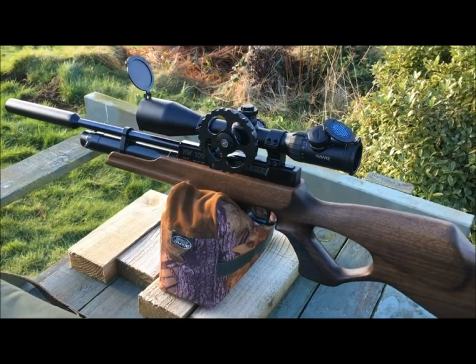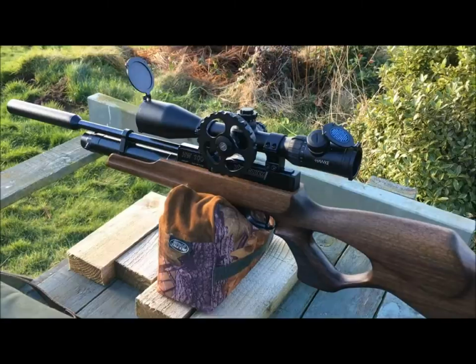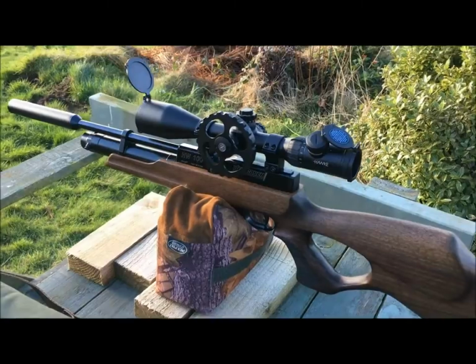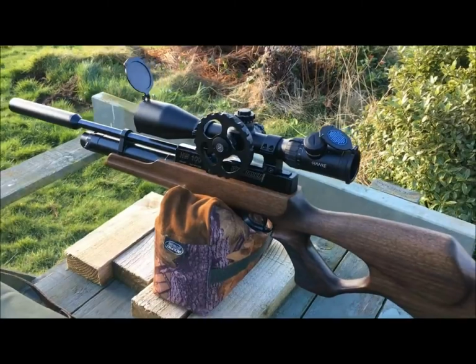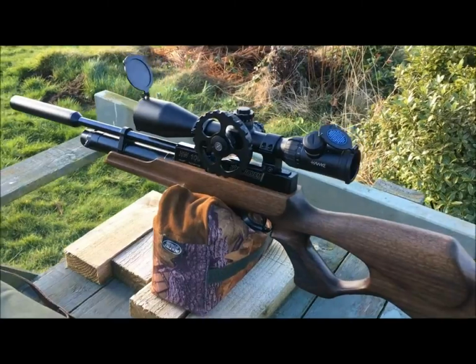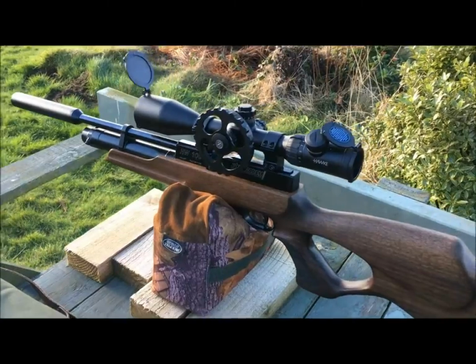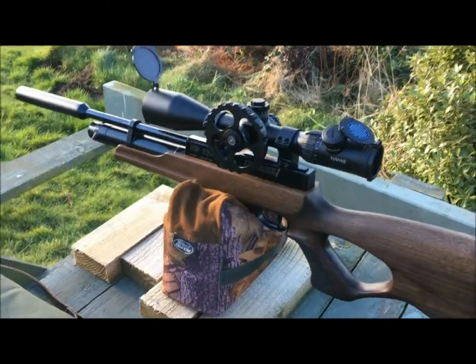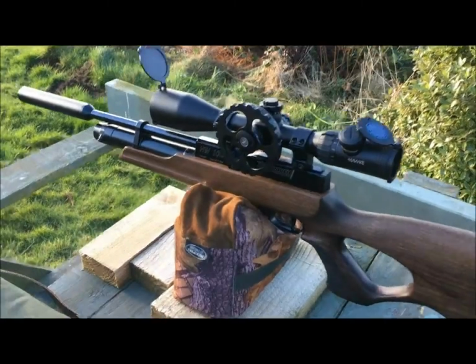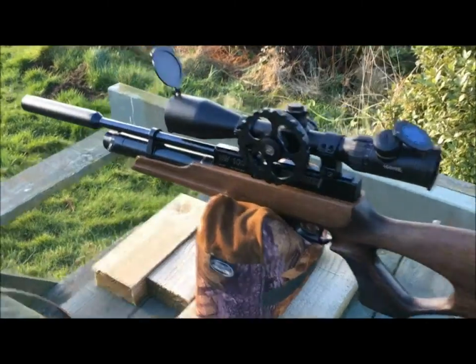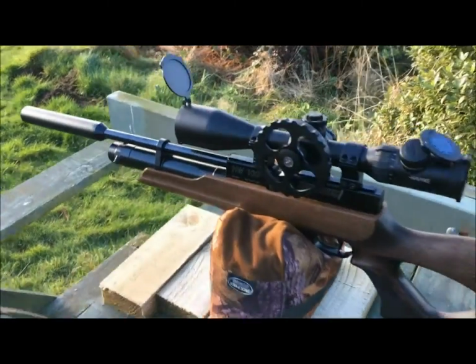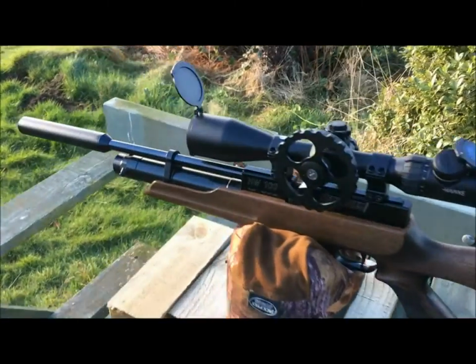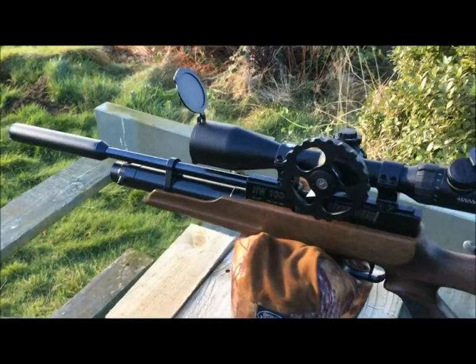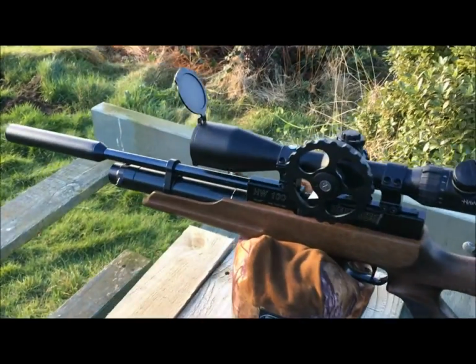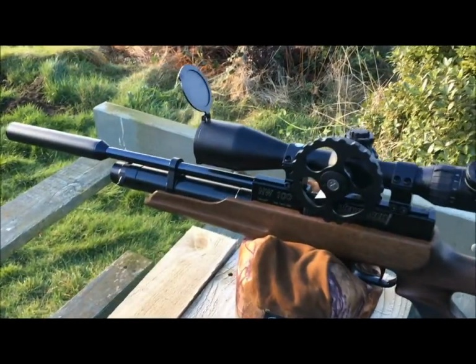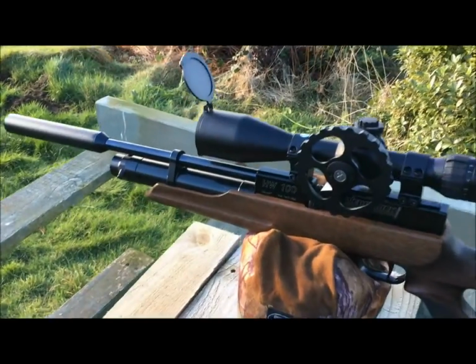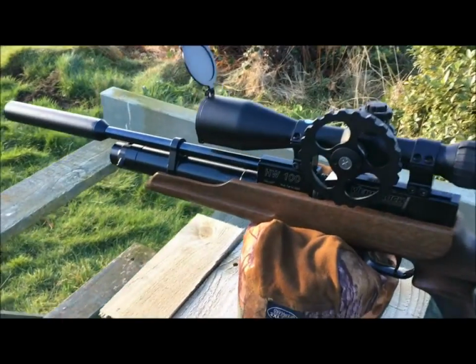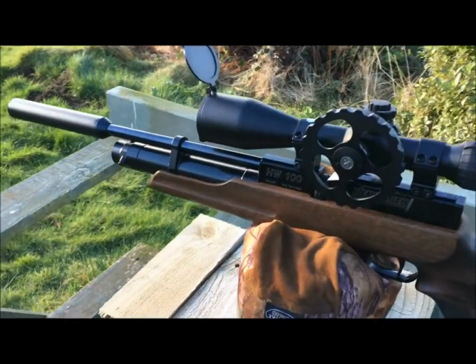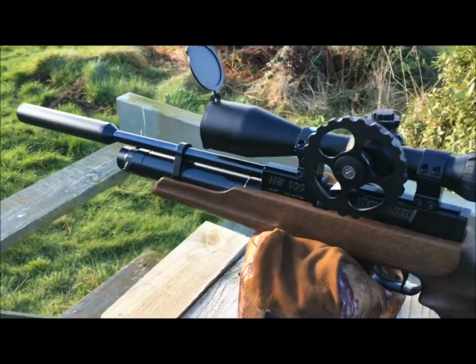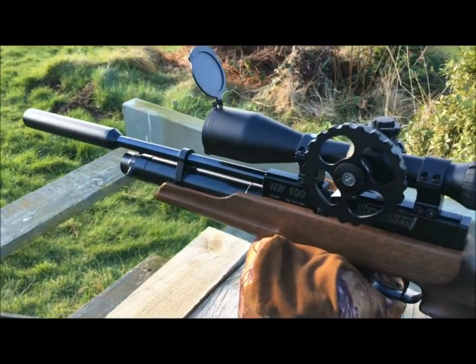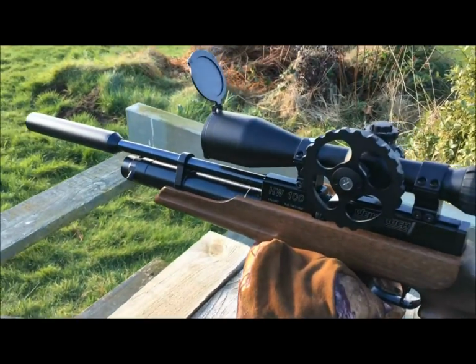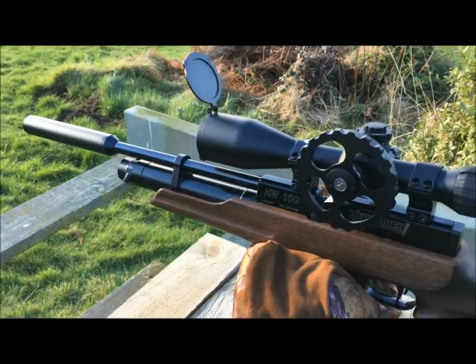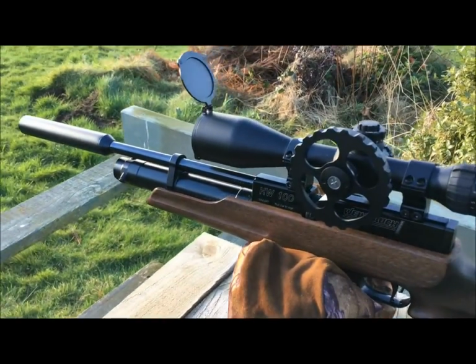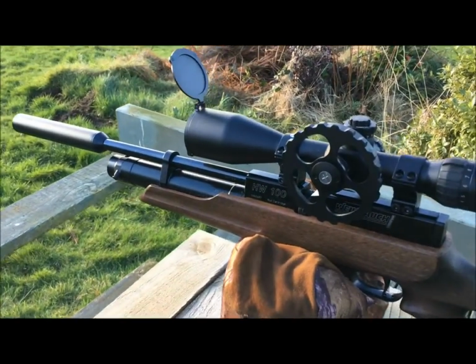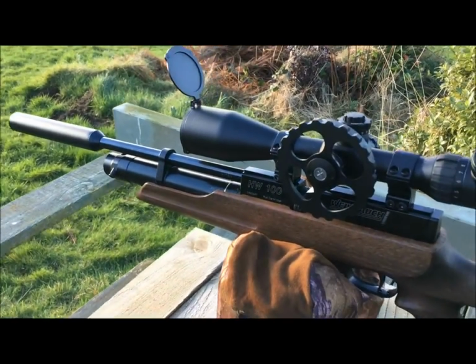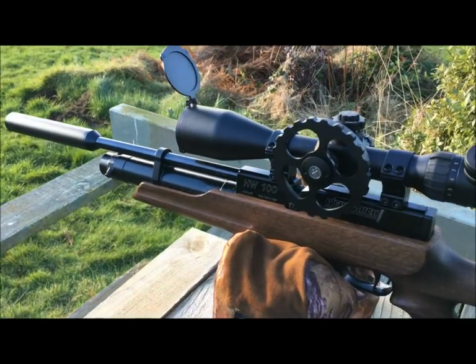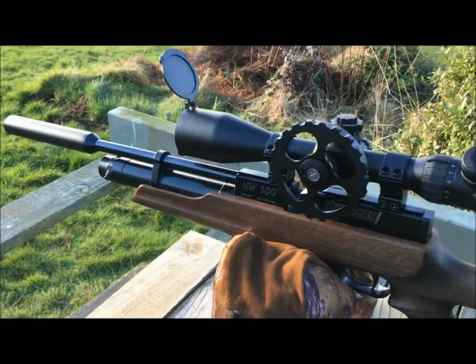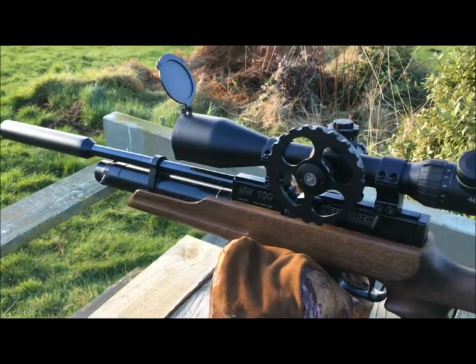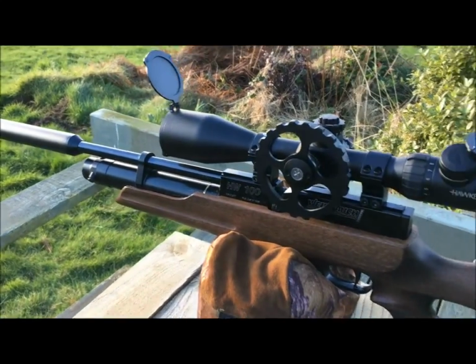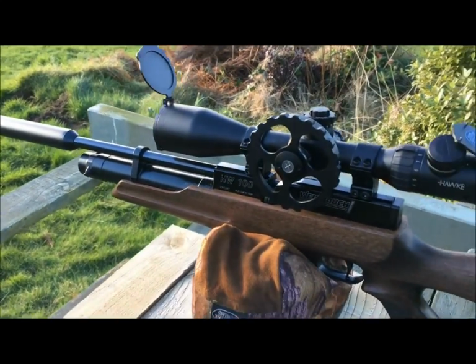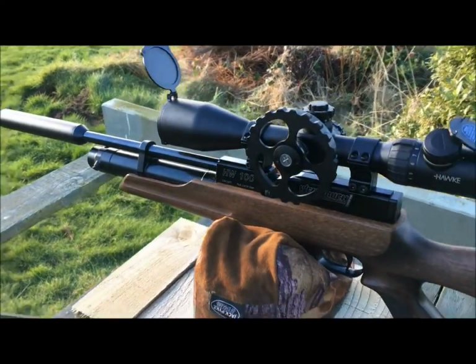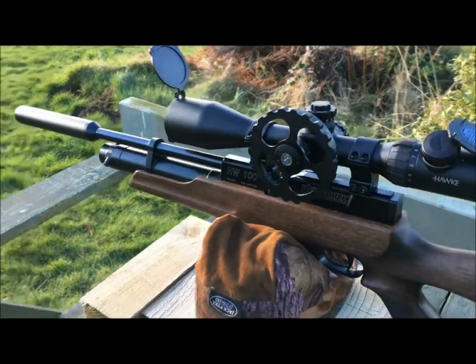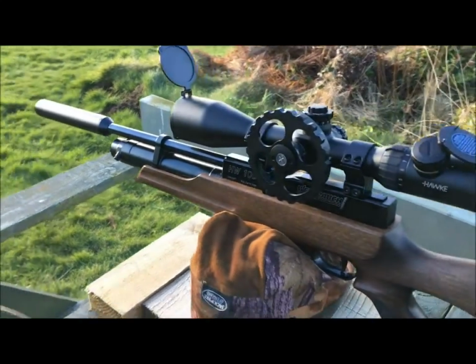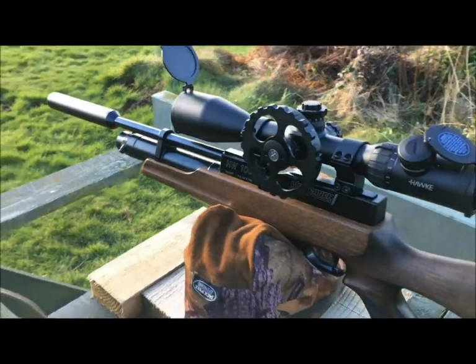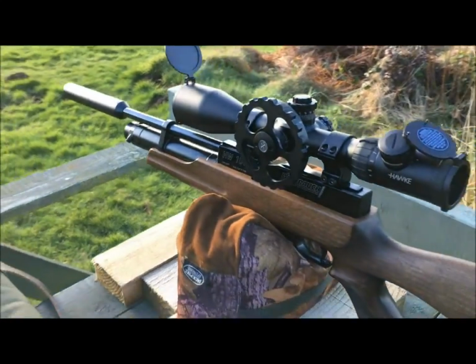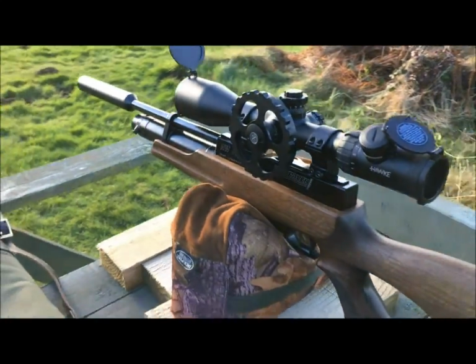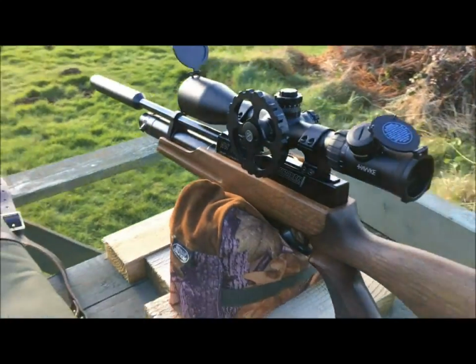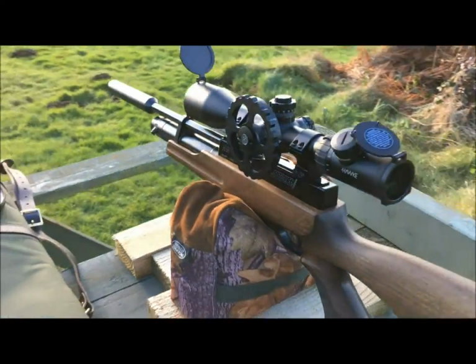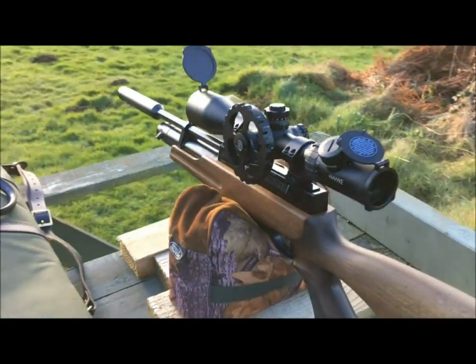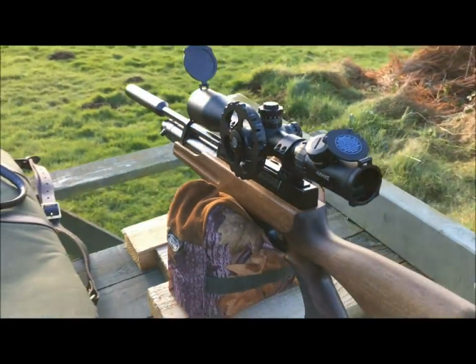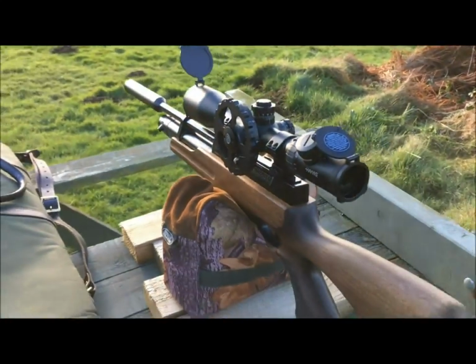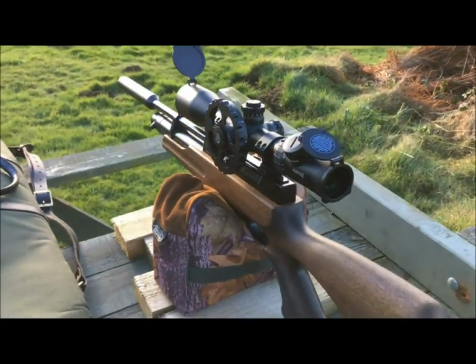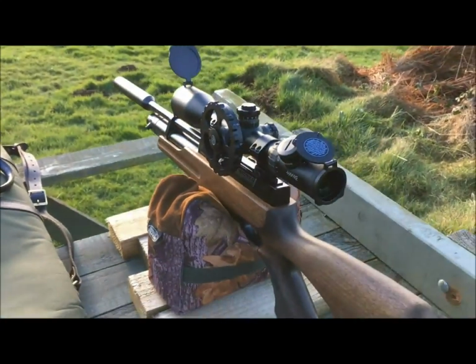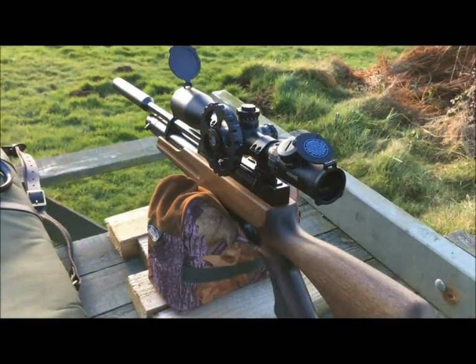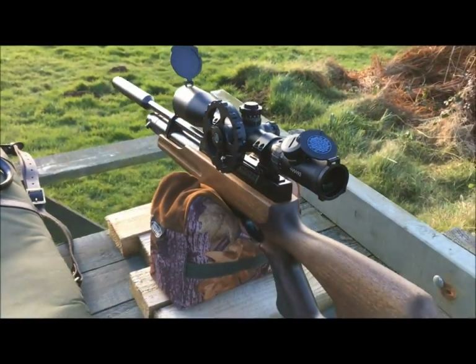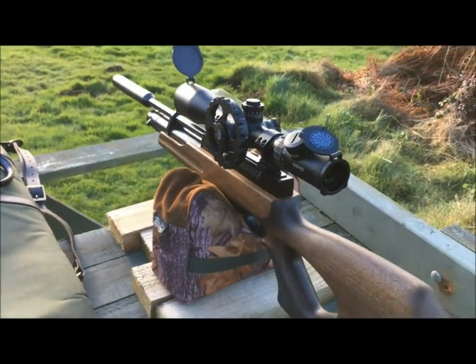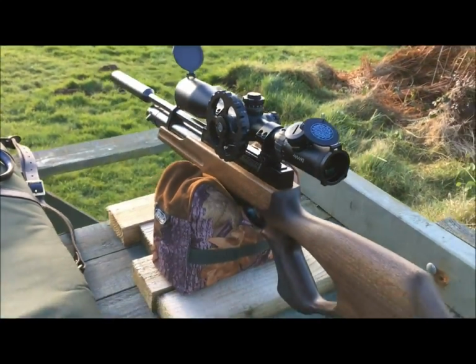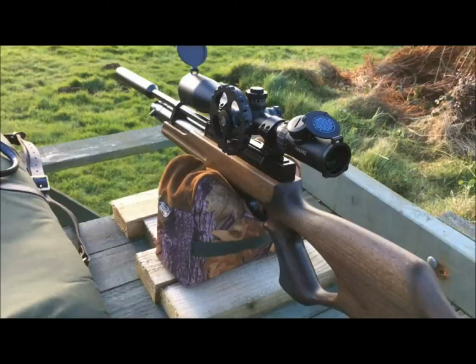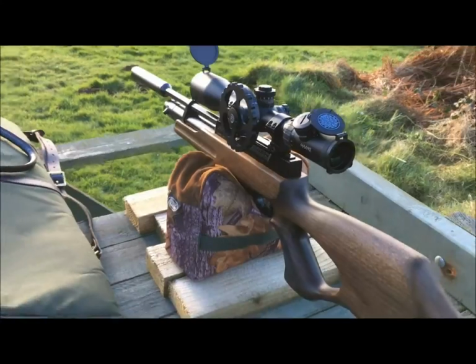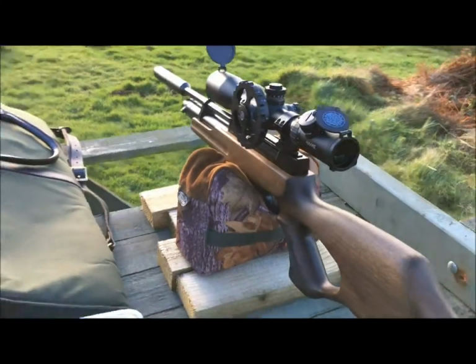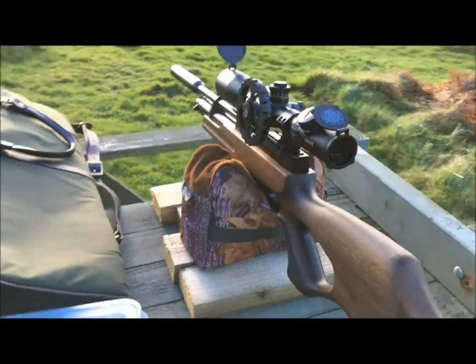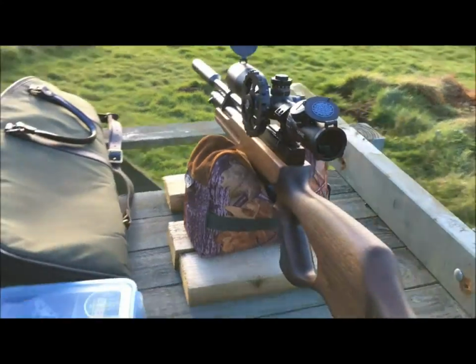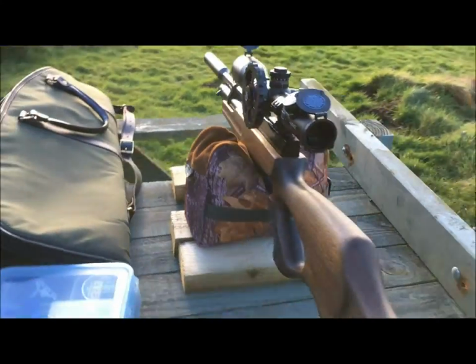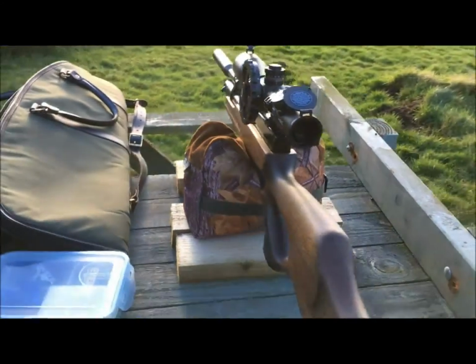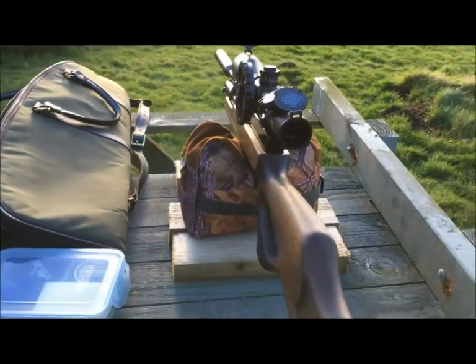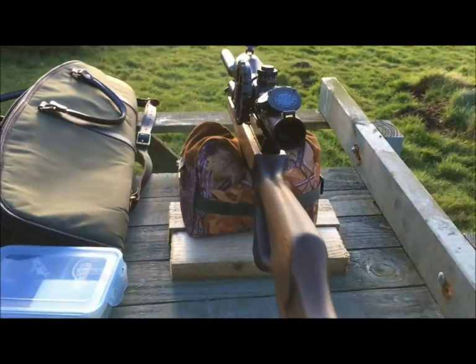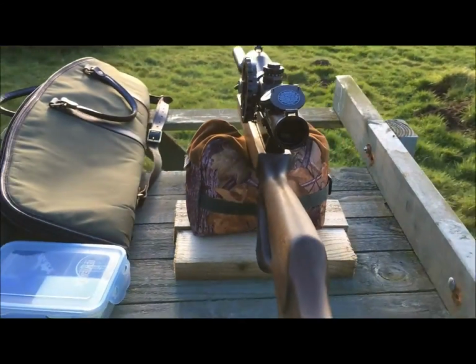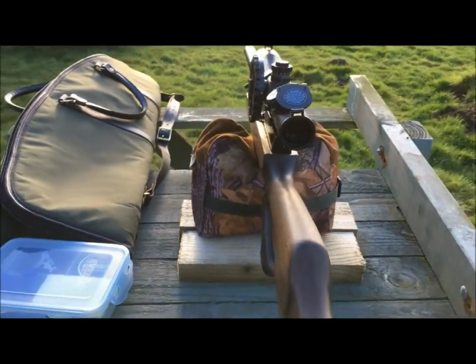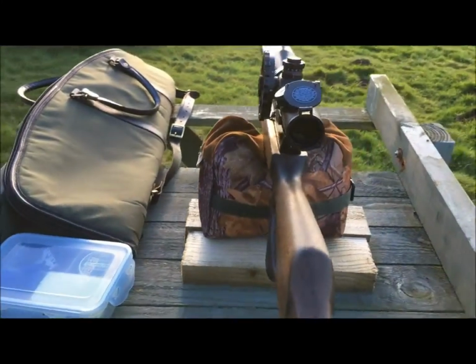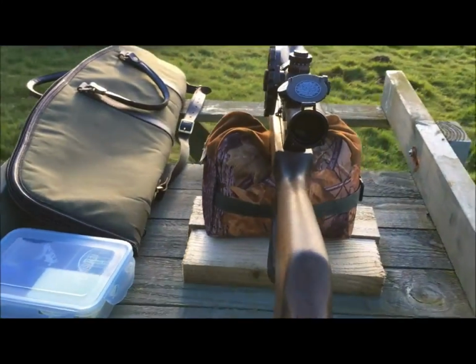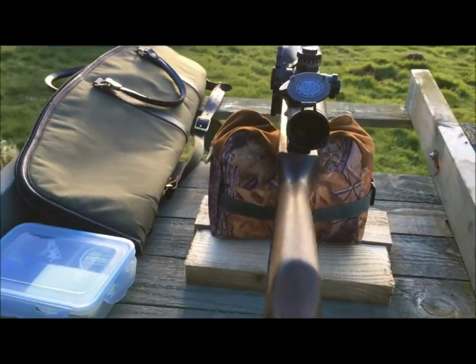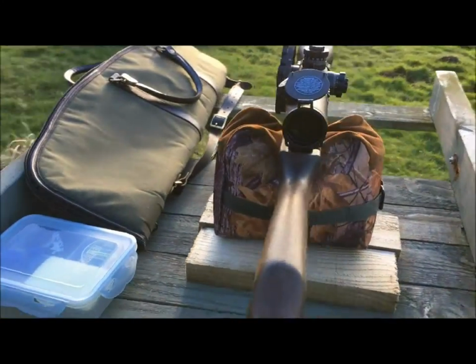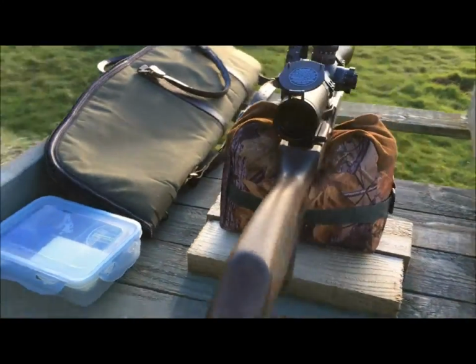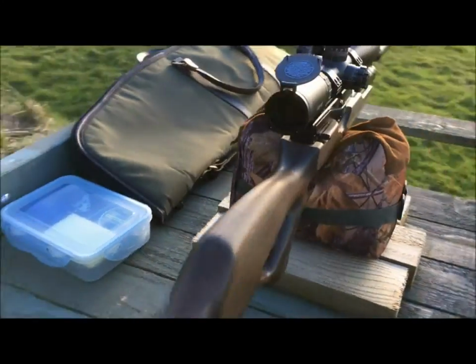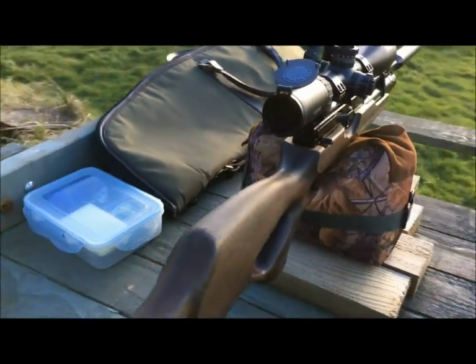I'm shooting cans of water with an HW 100 KT in .177 calibre, sub 12 foot pound.